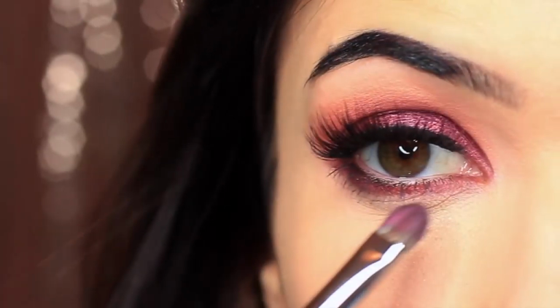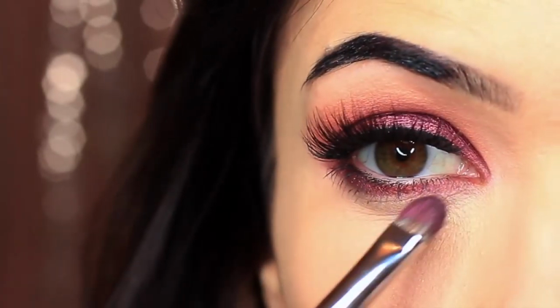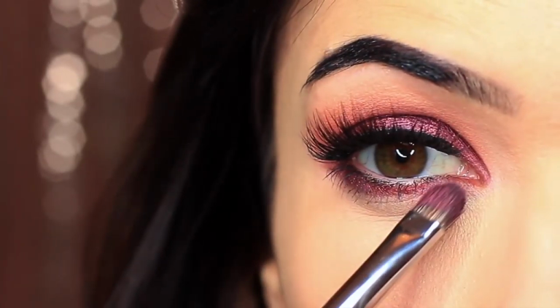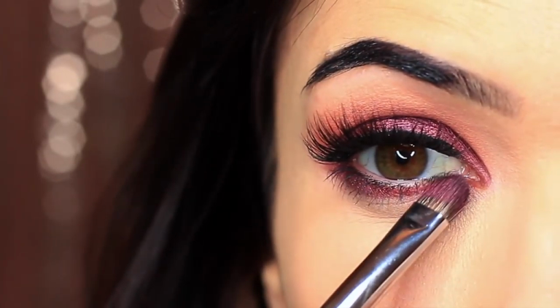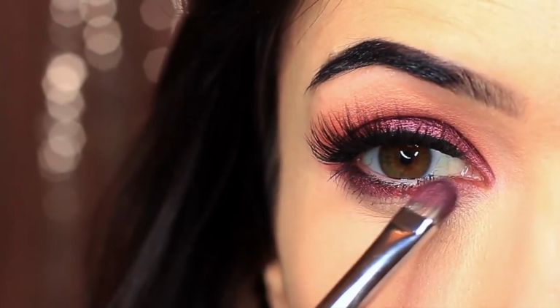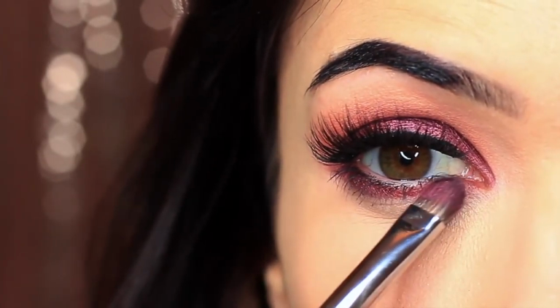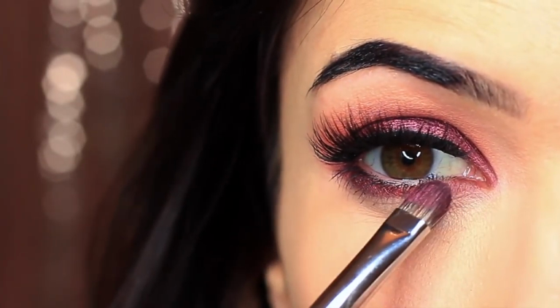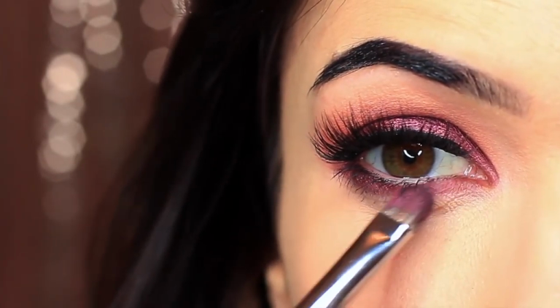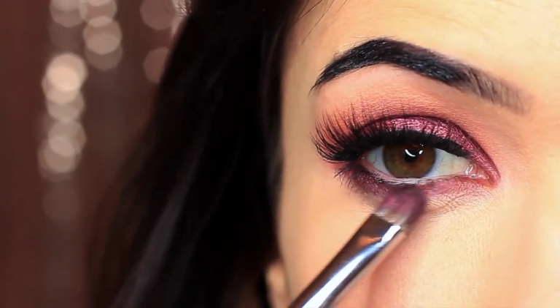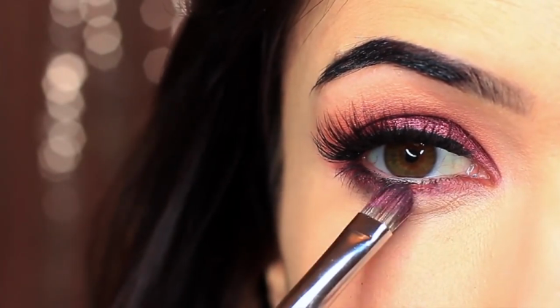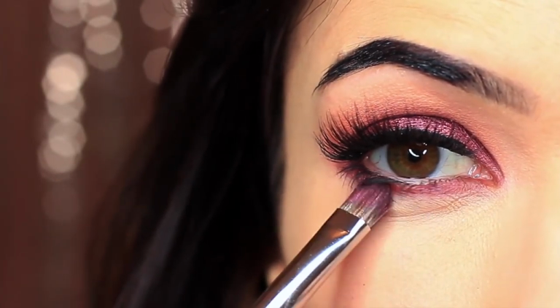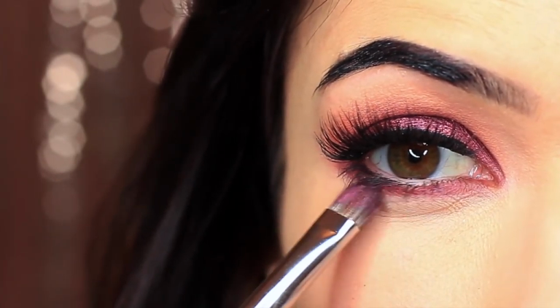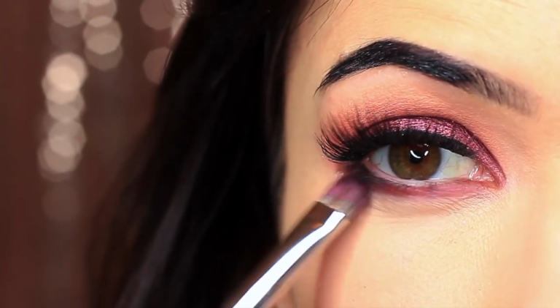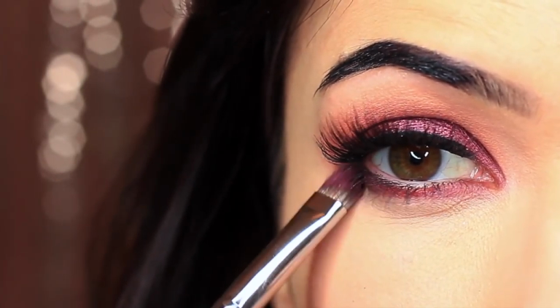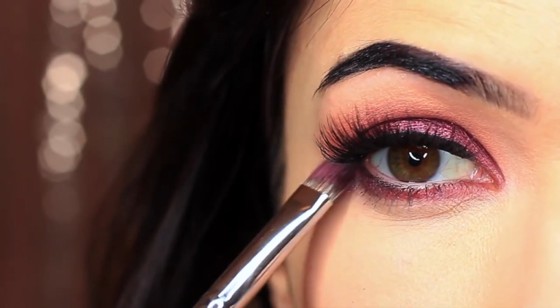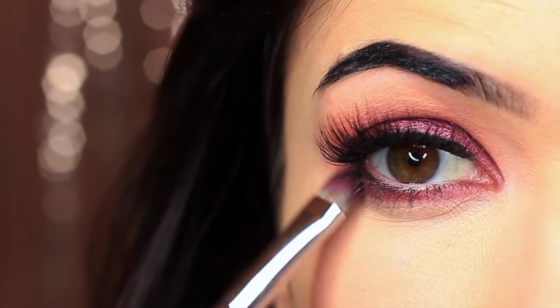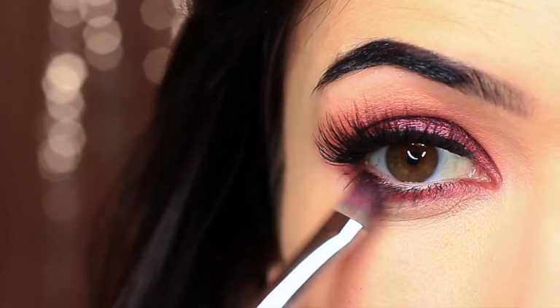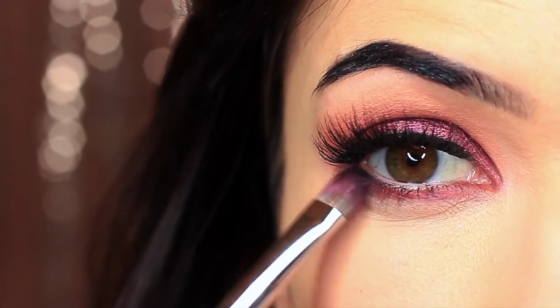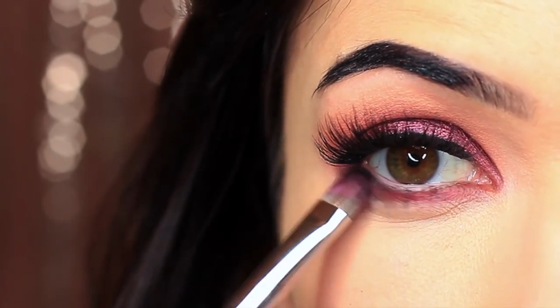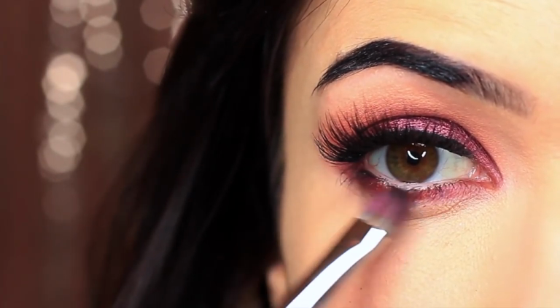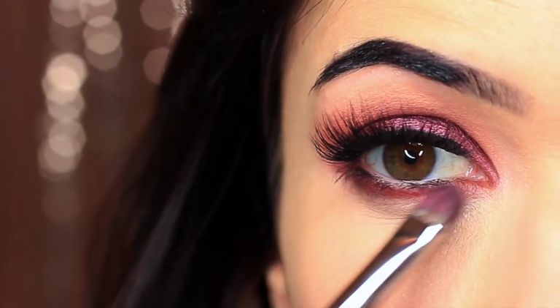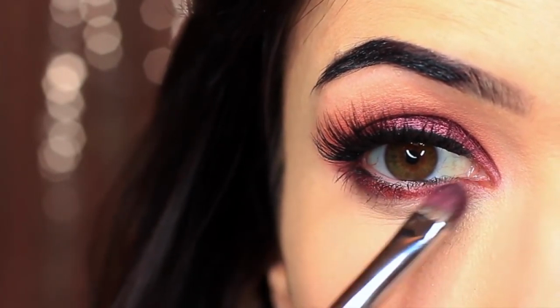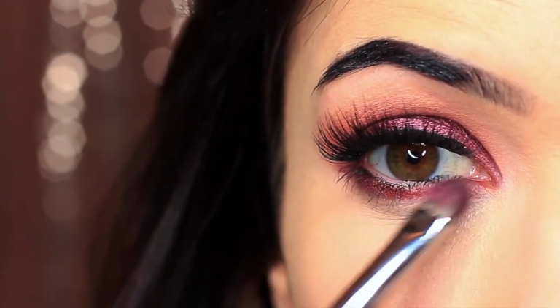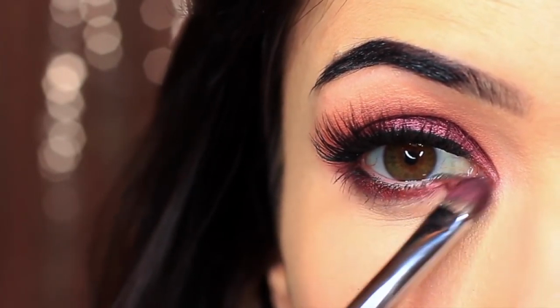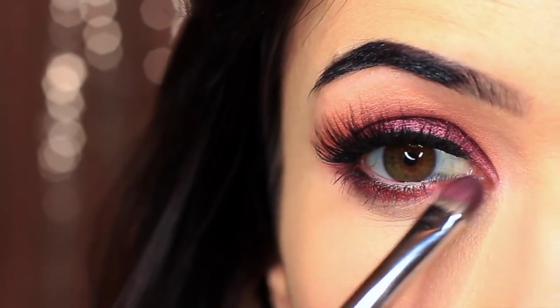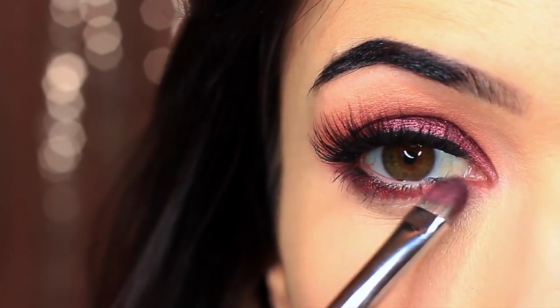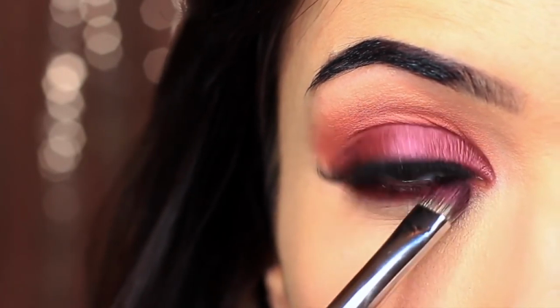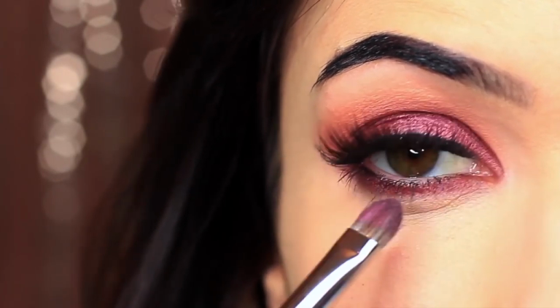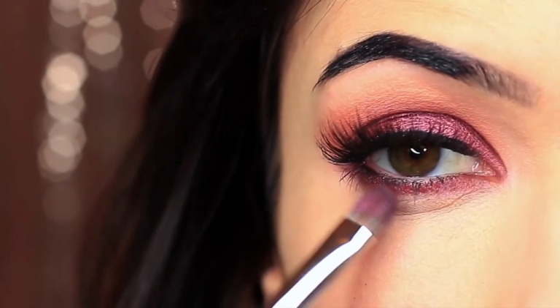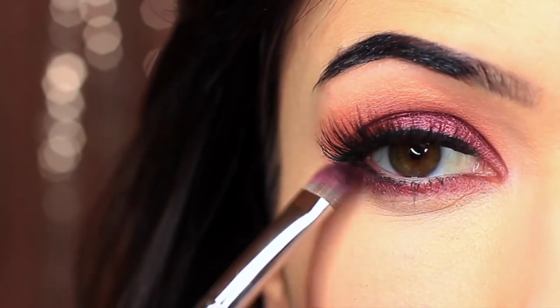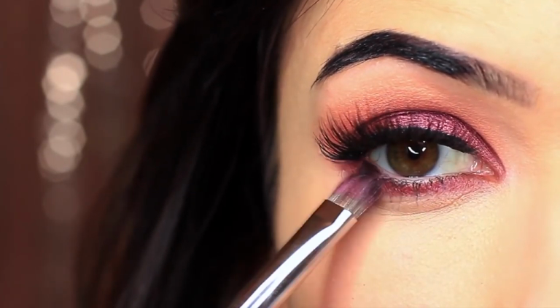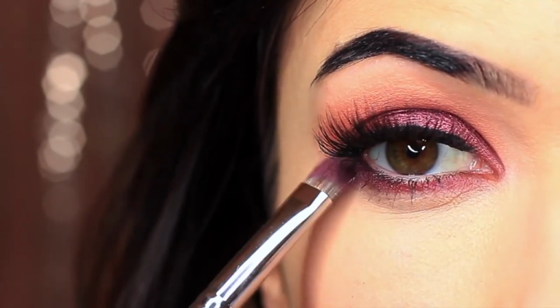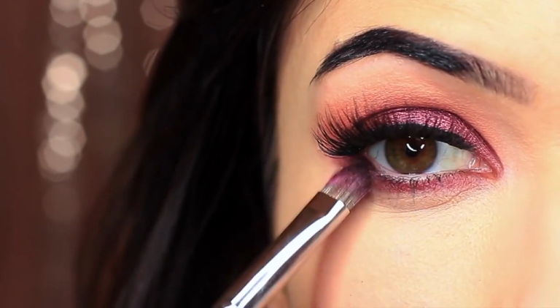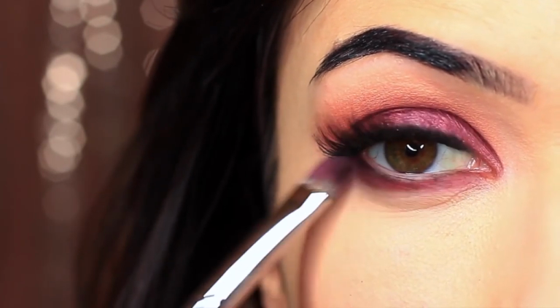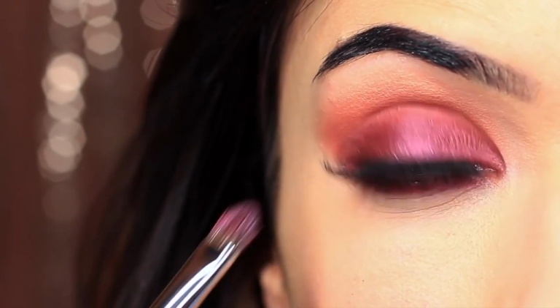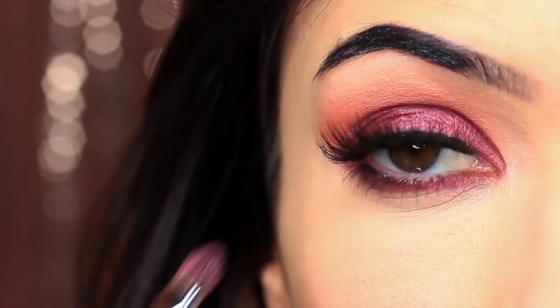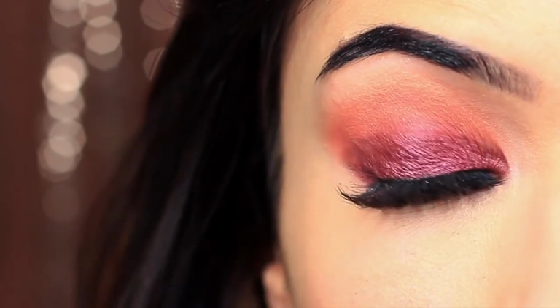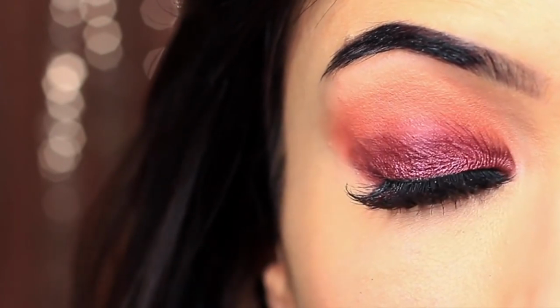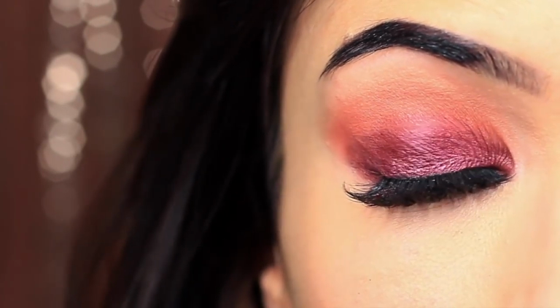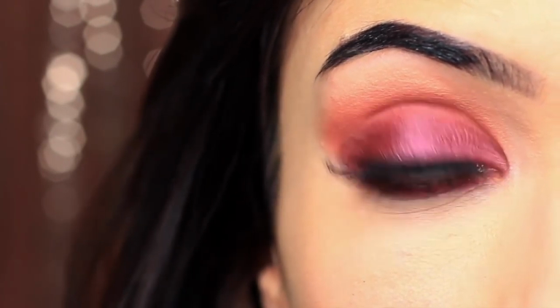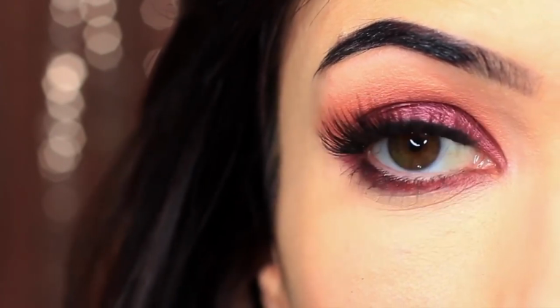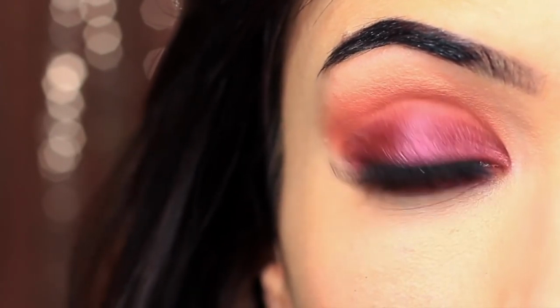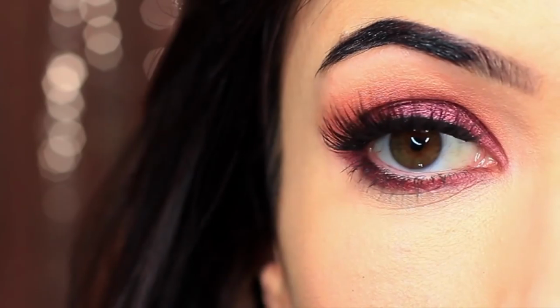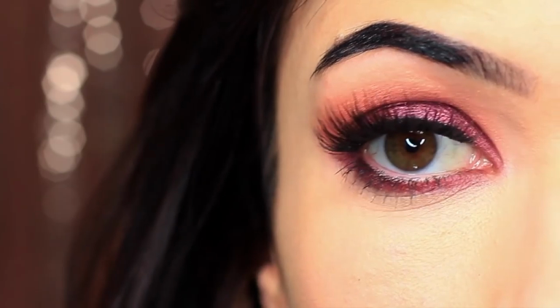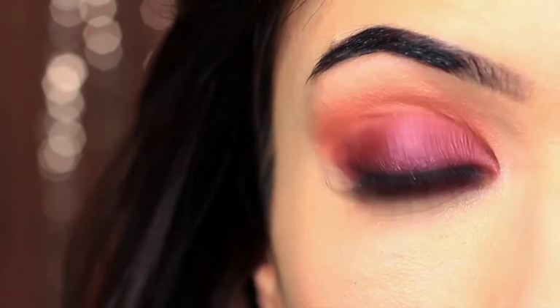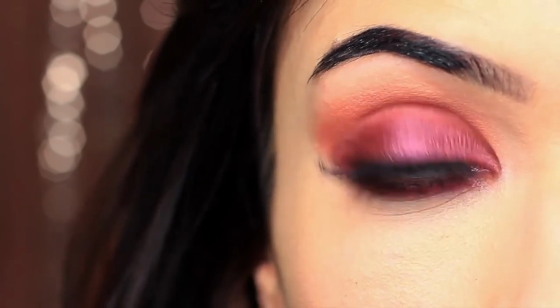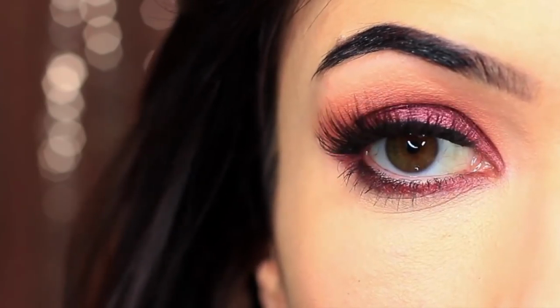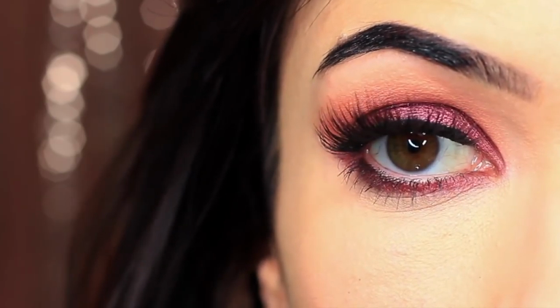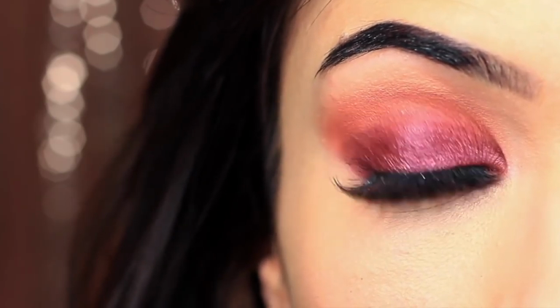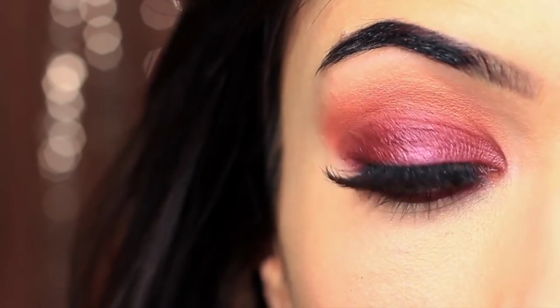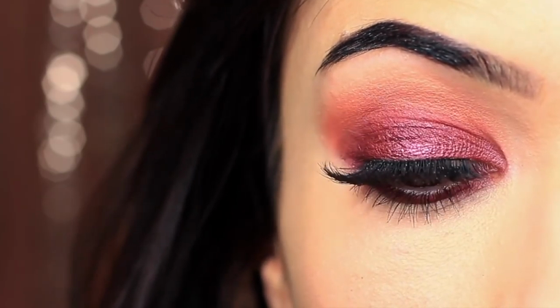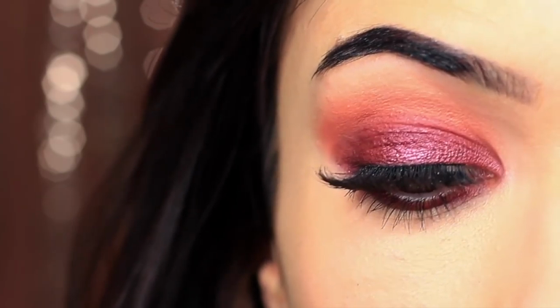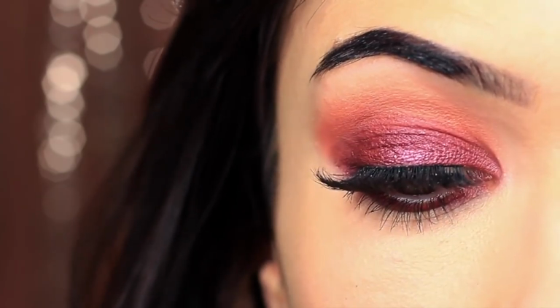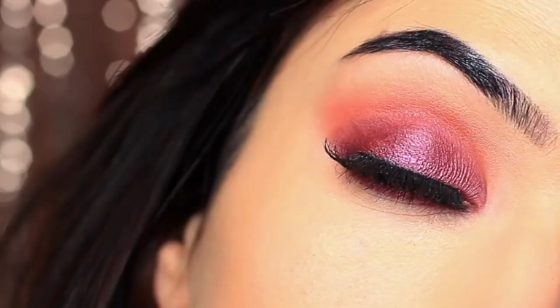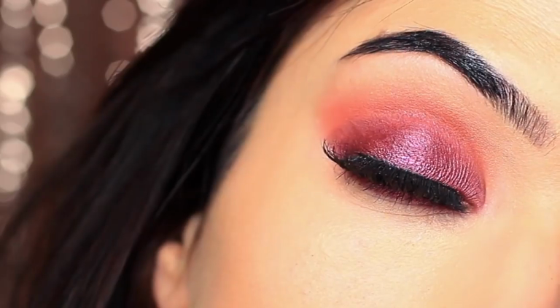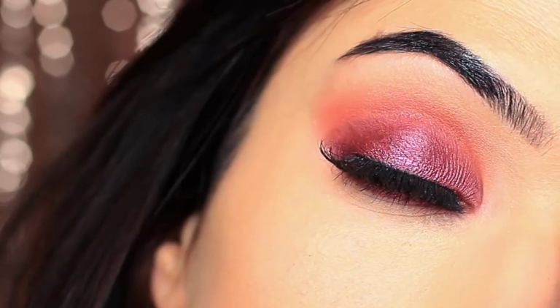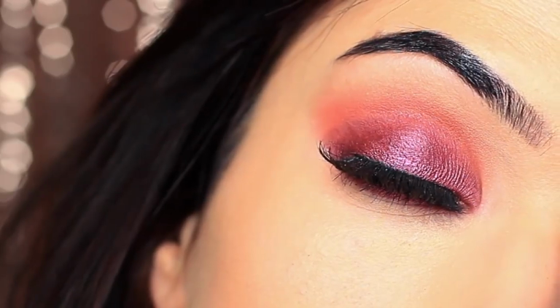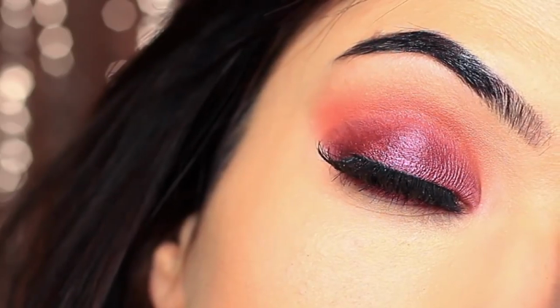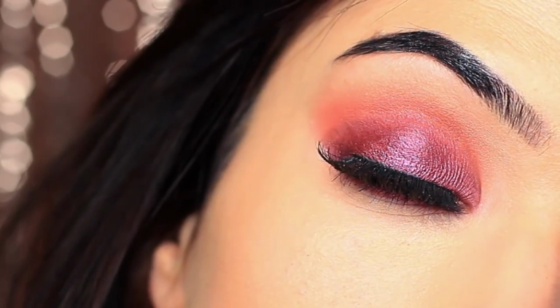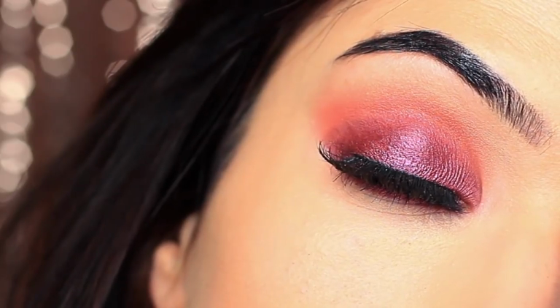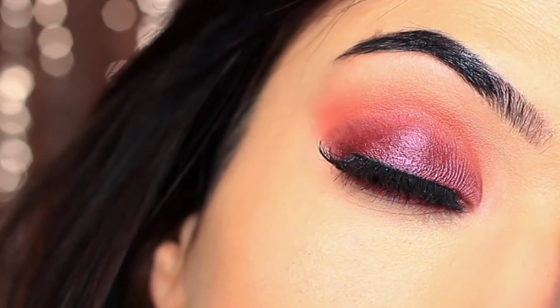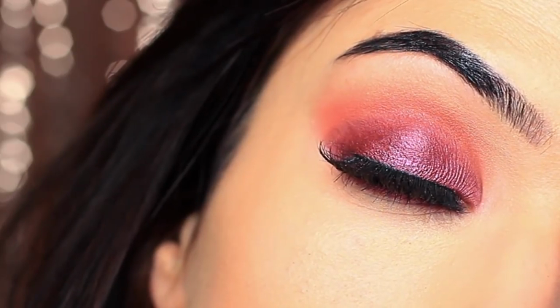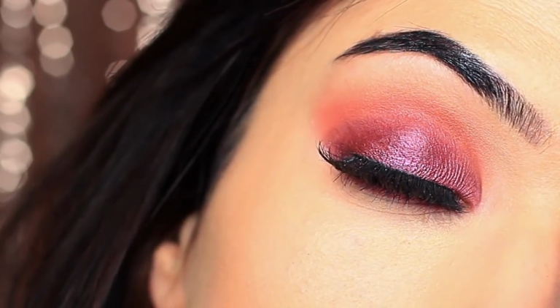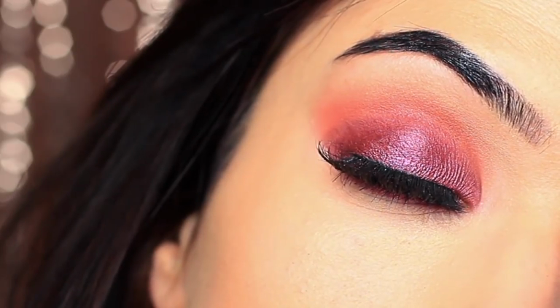I also took that lid shade and applied it underneath the eyes as well. And that is the finished look.